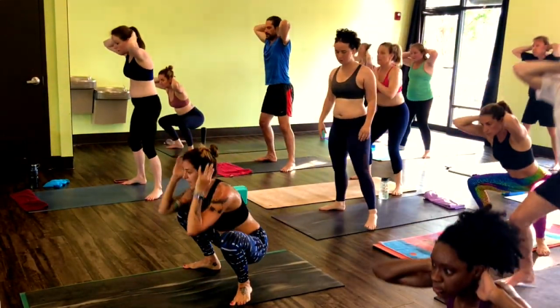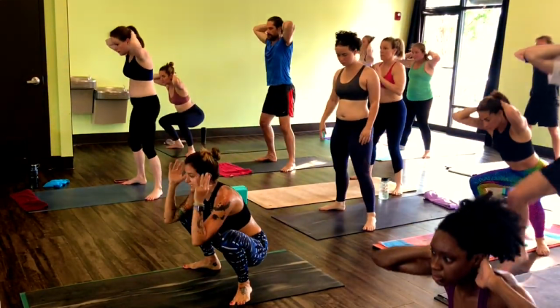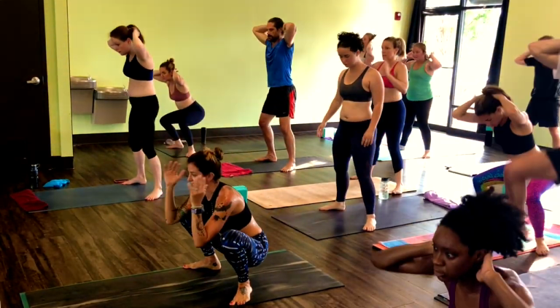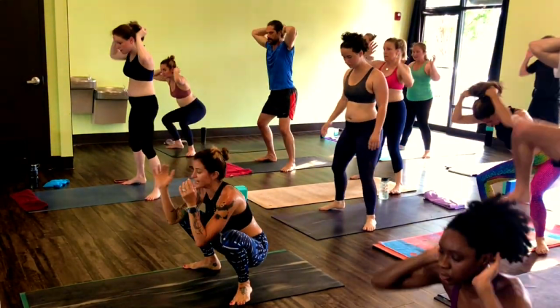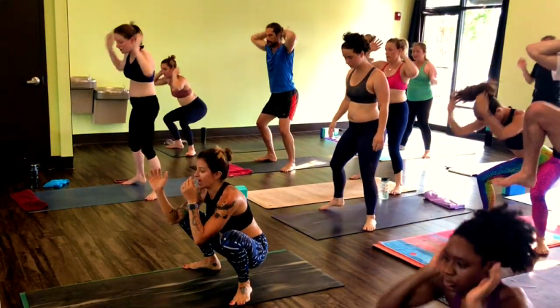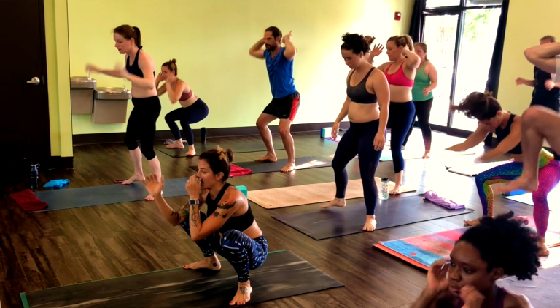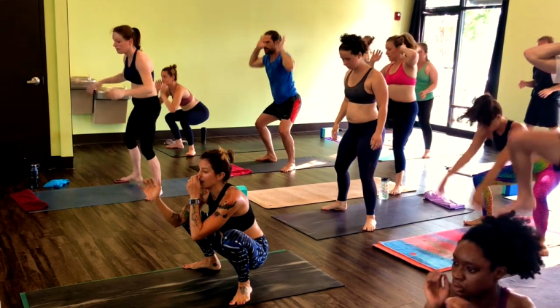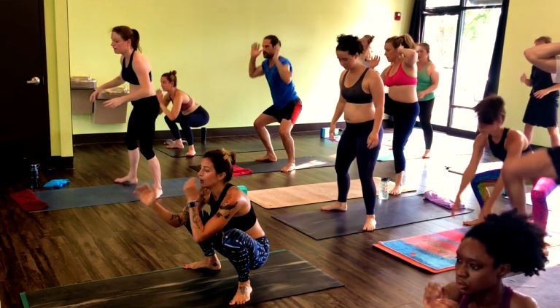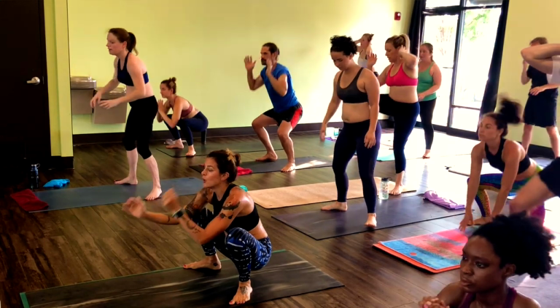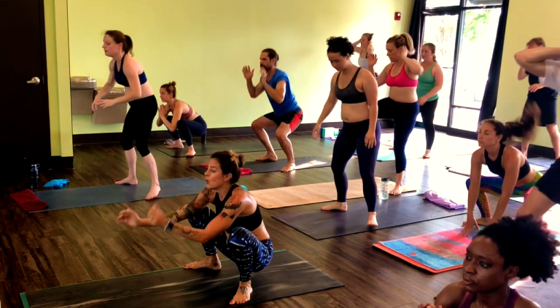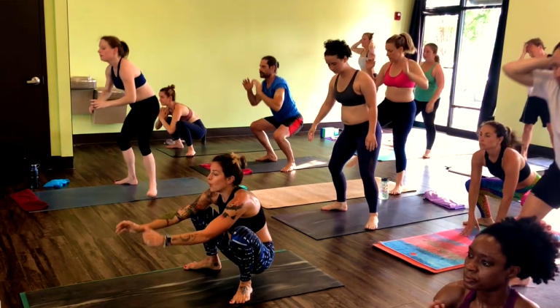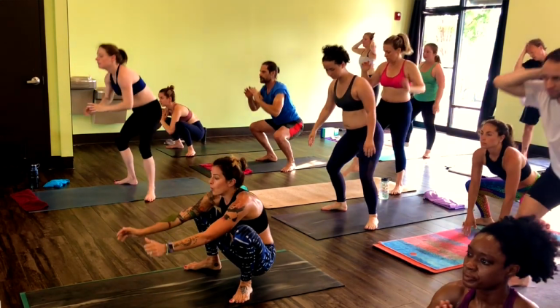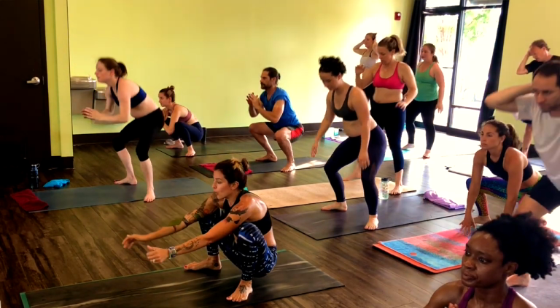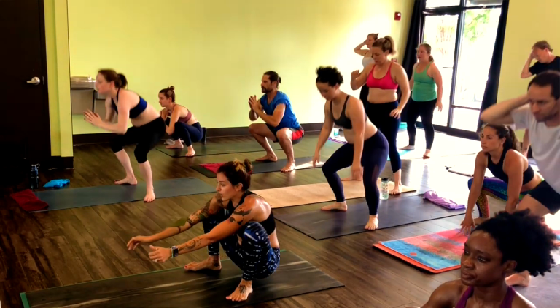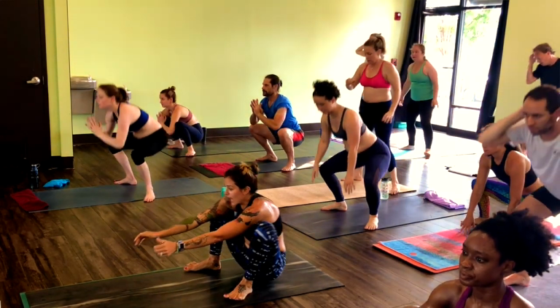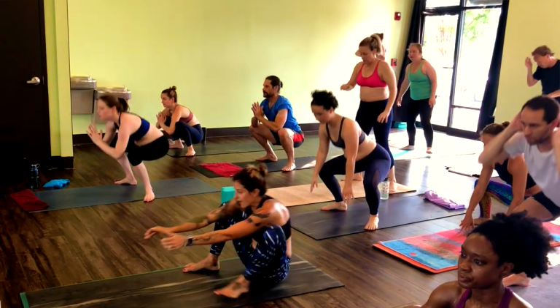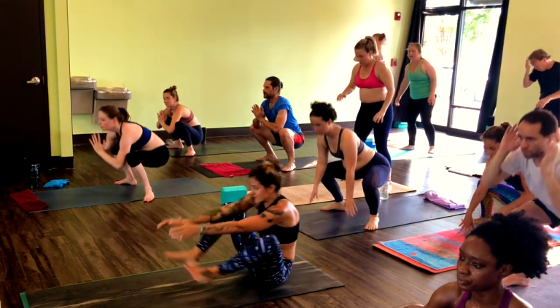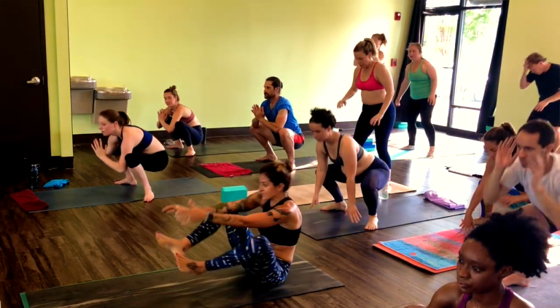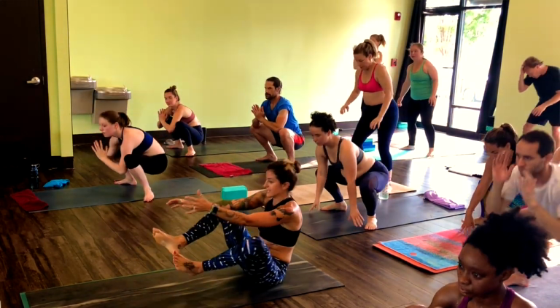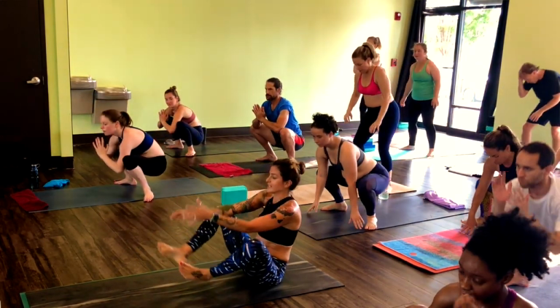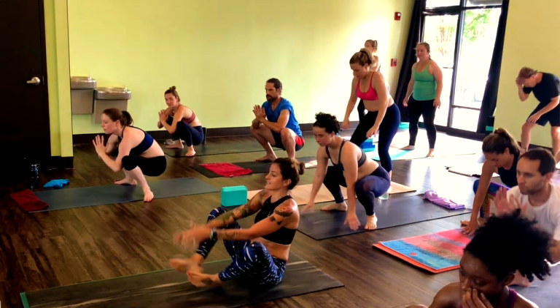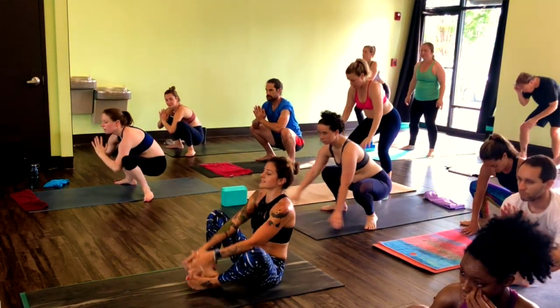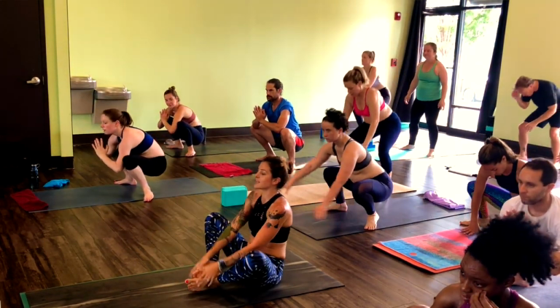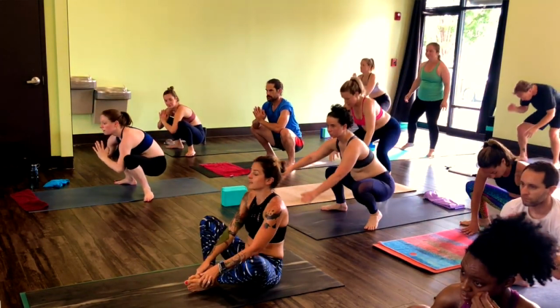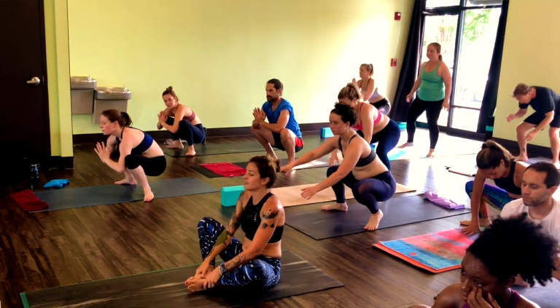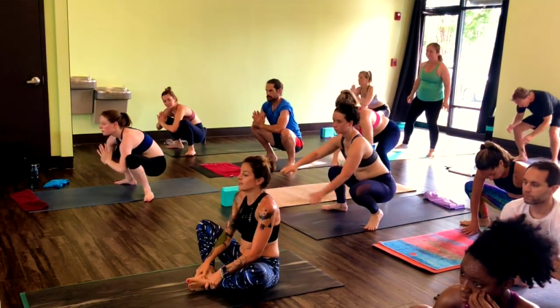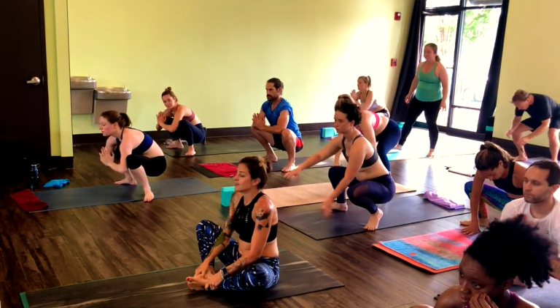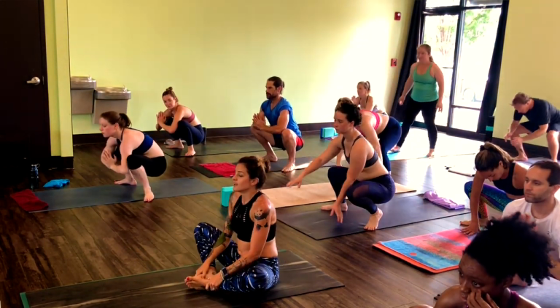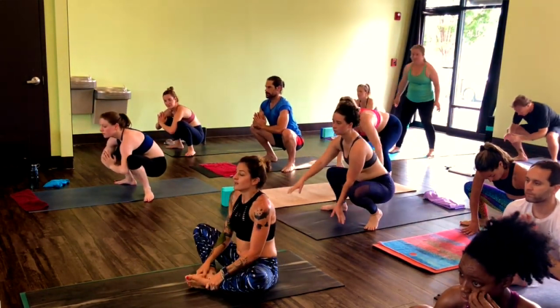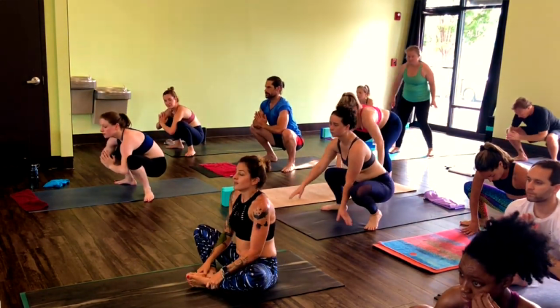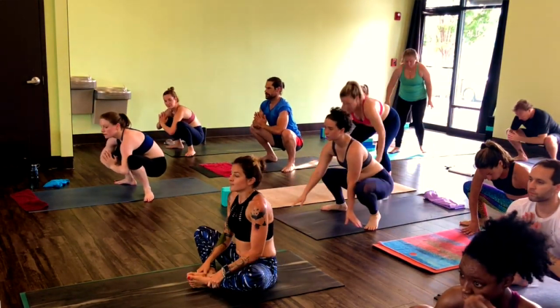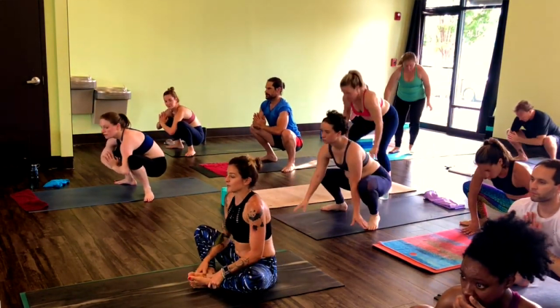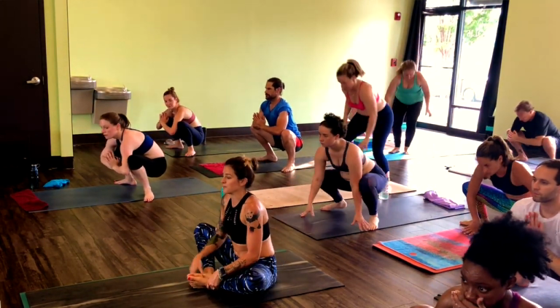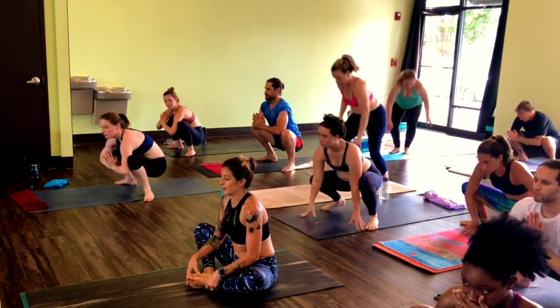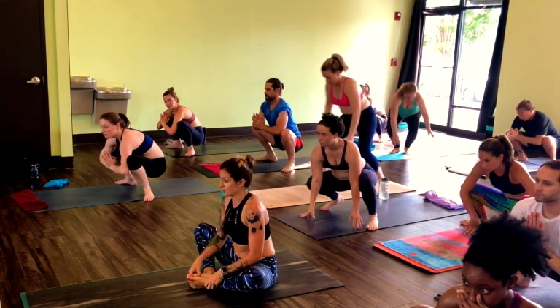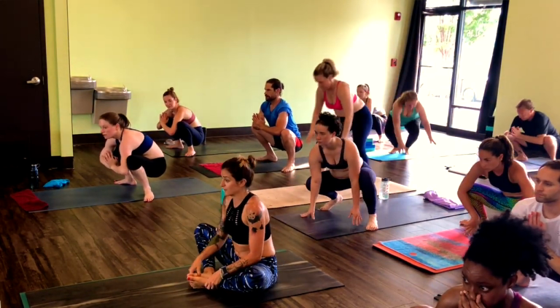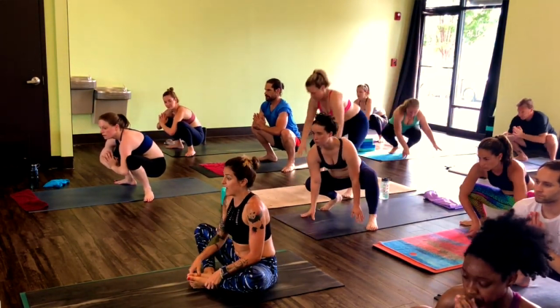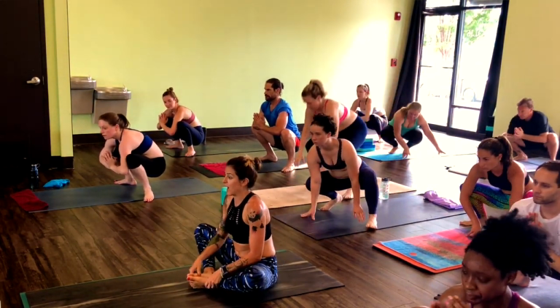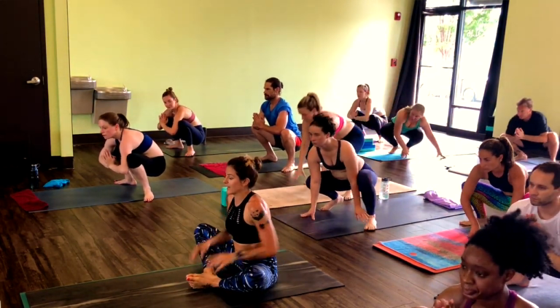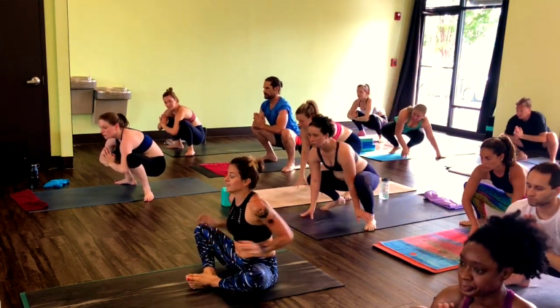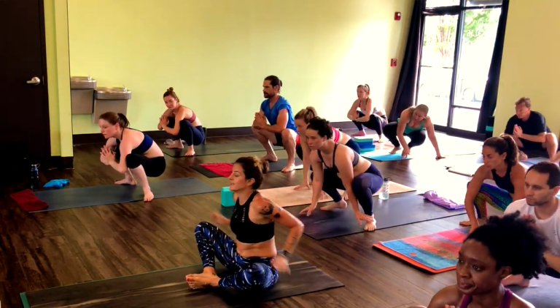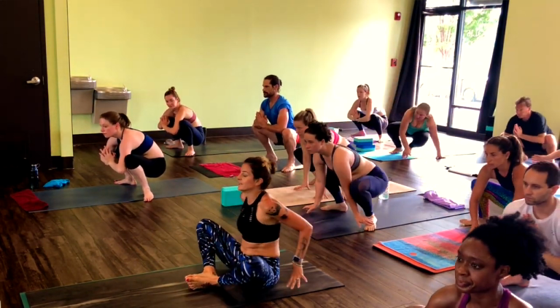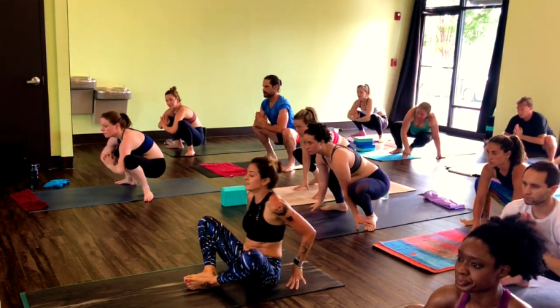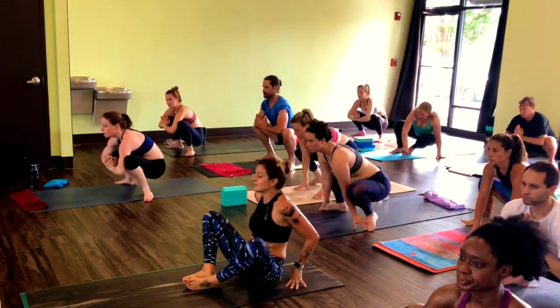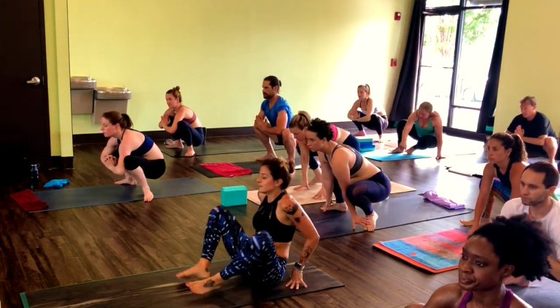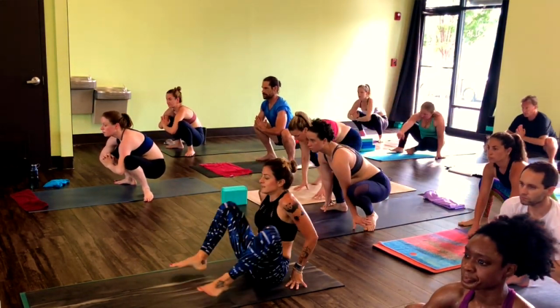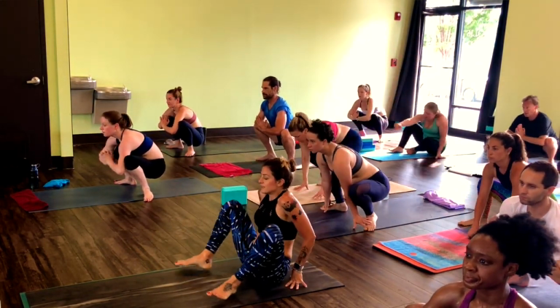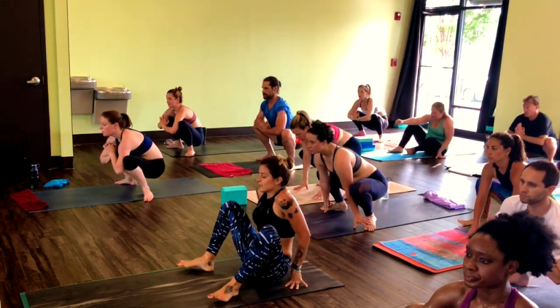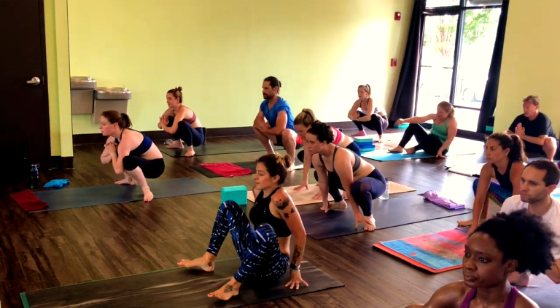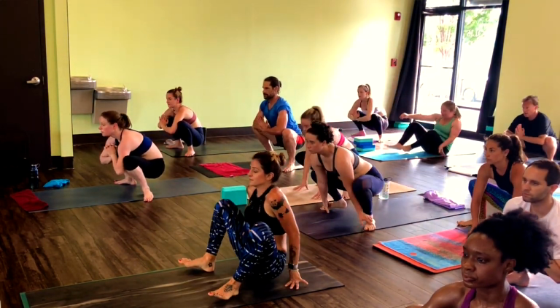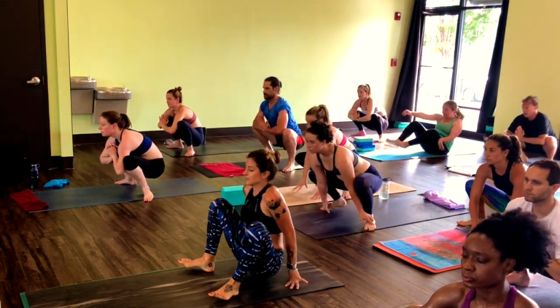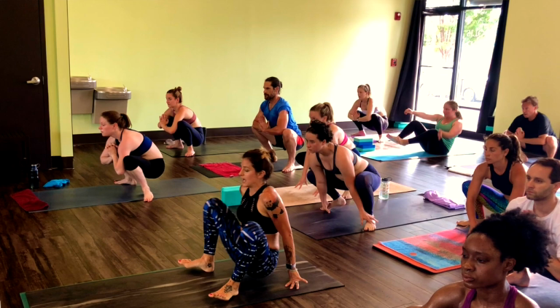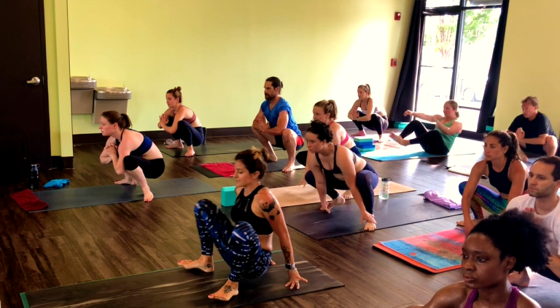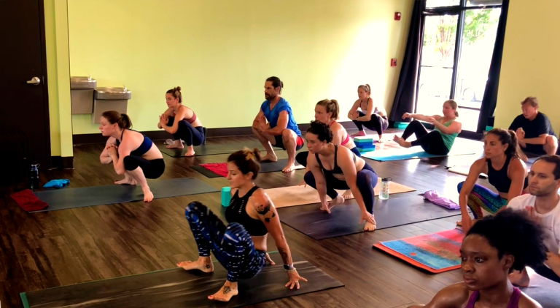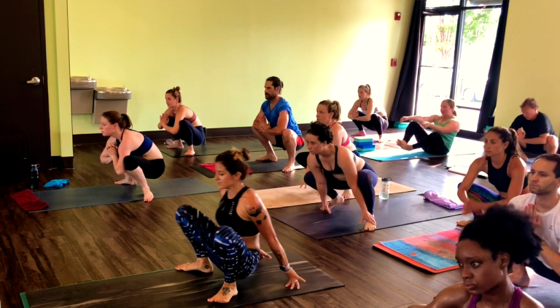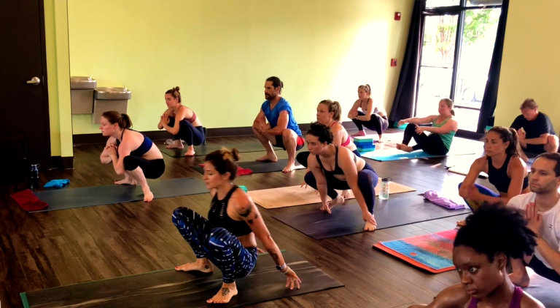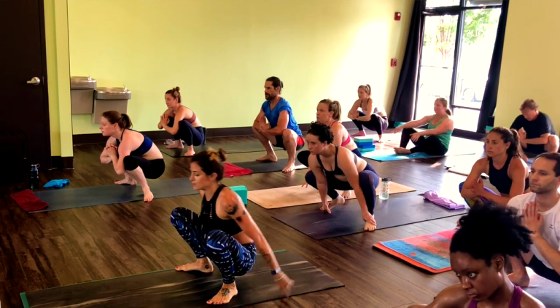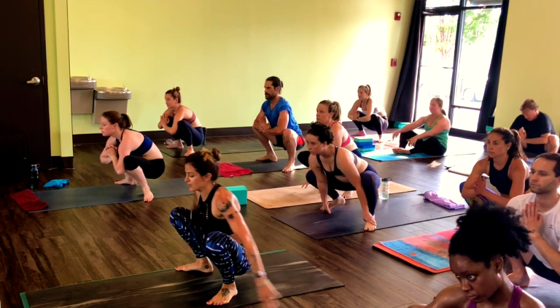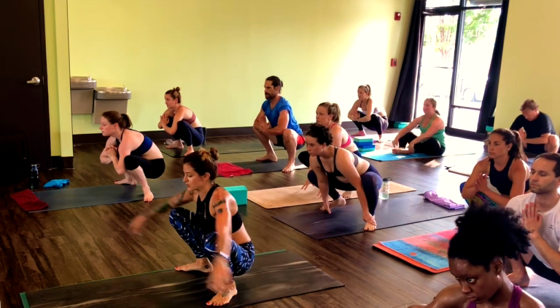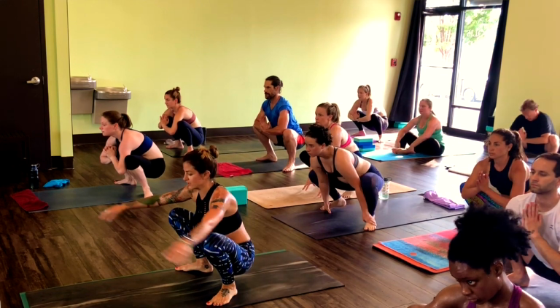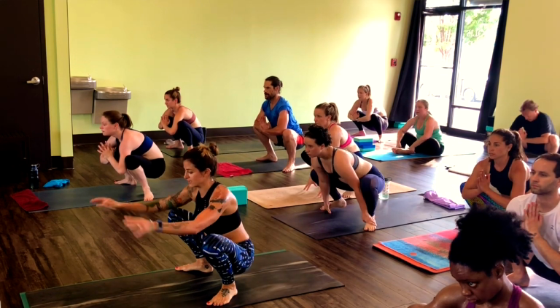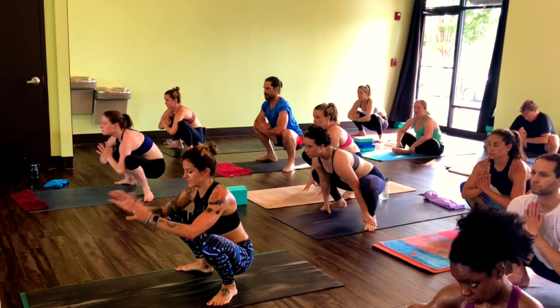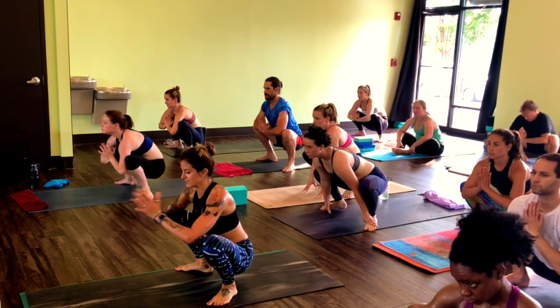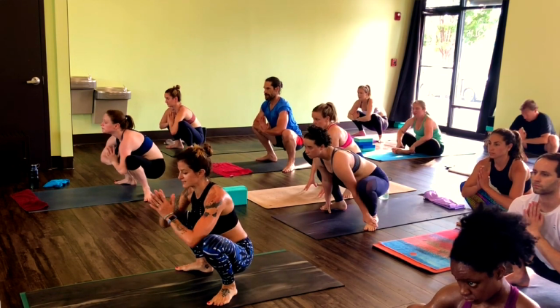Malasana, or have a seat for butterfly, if malasana is too much on the knees.